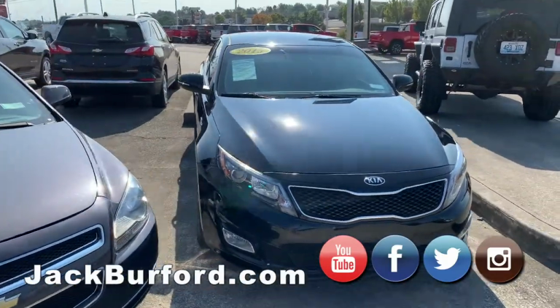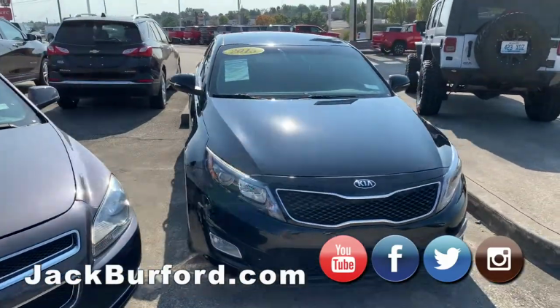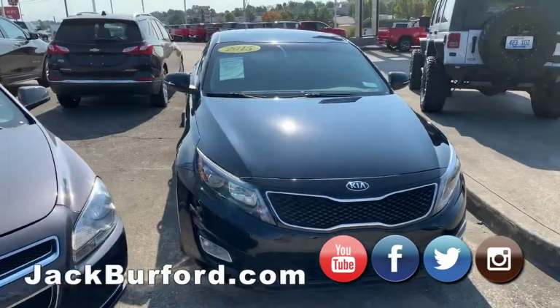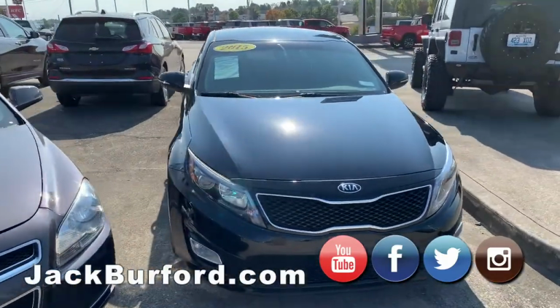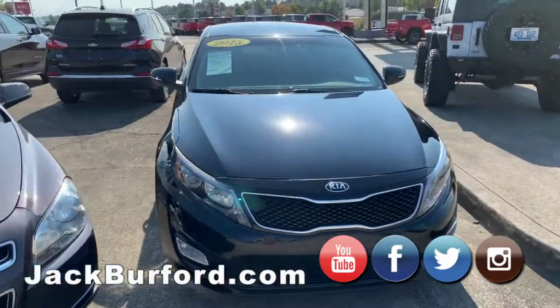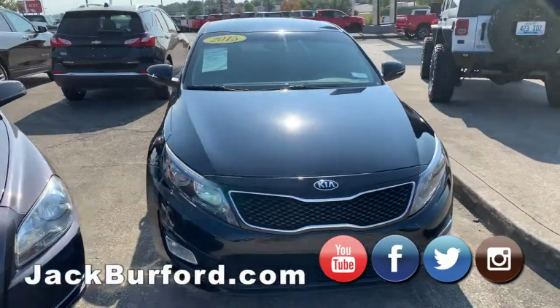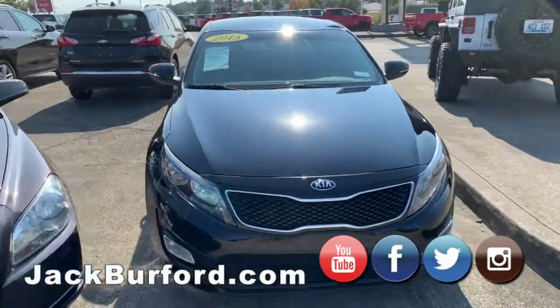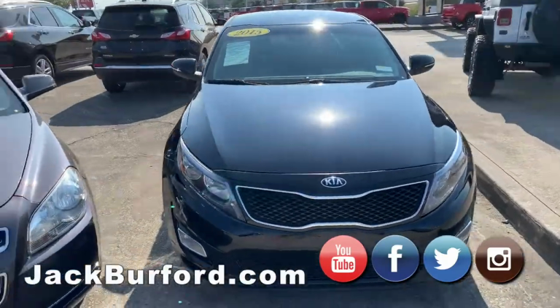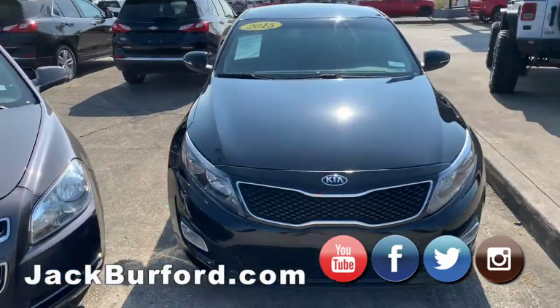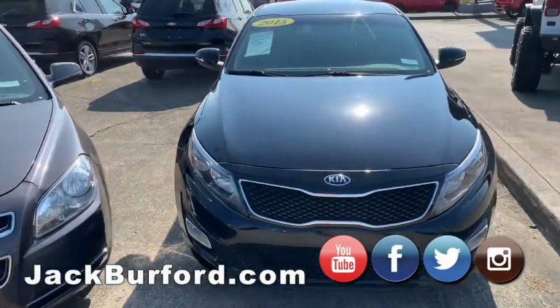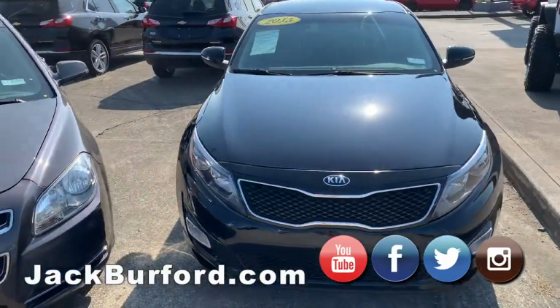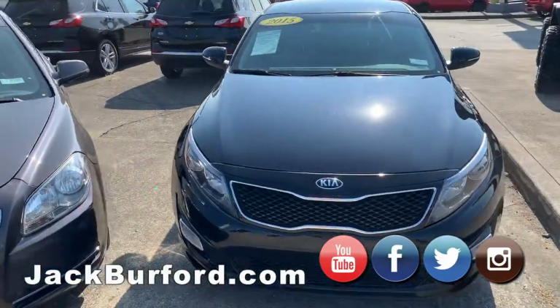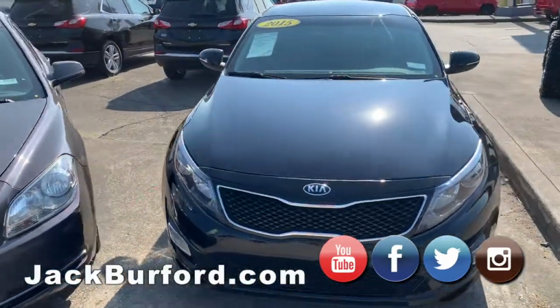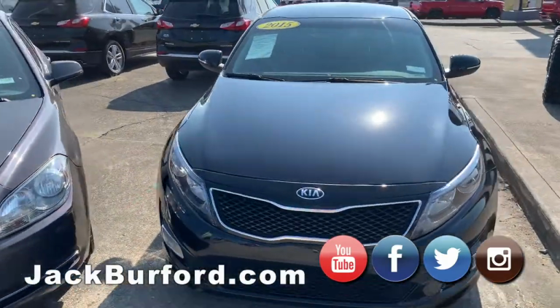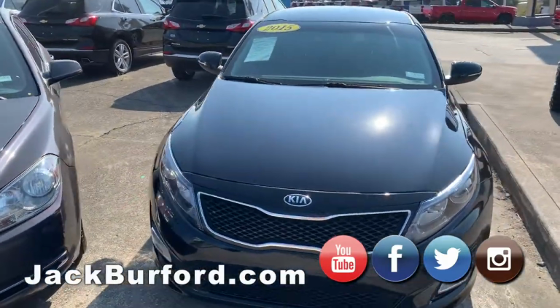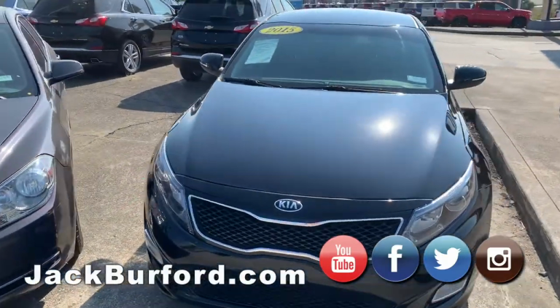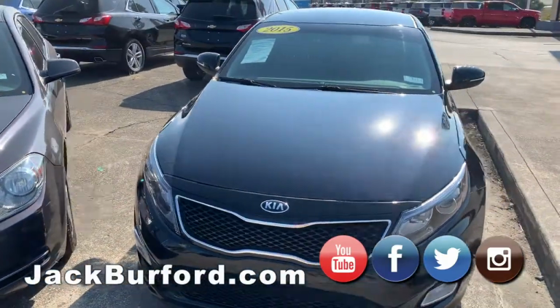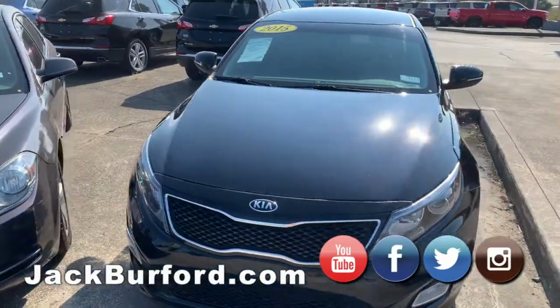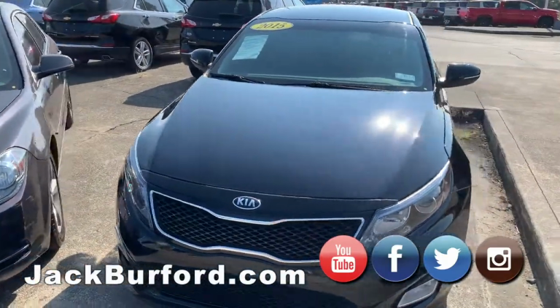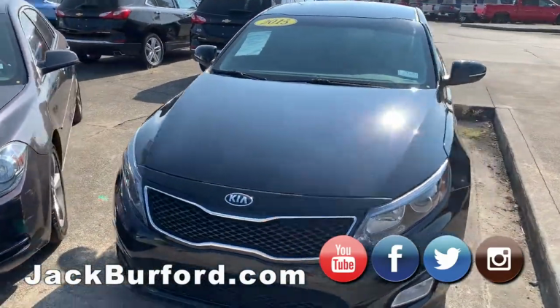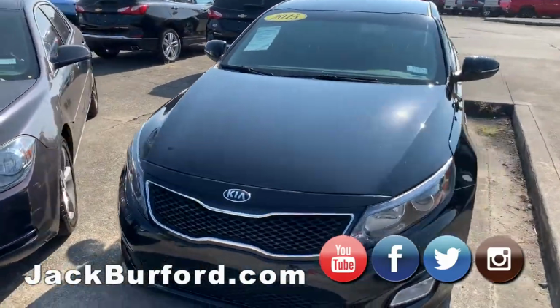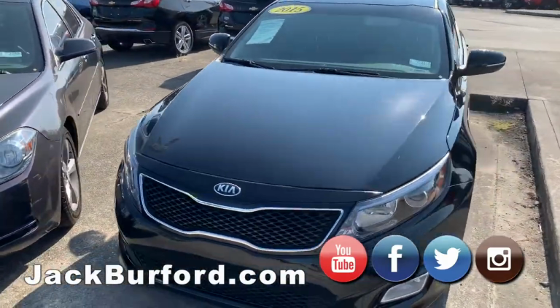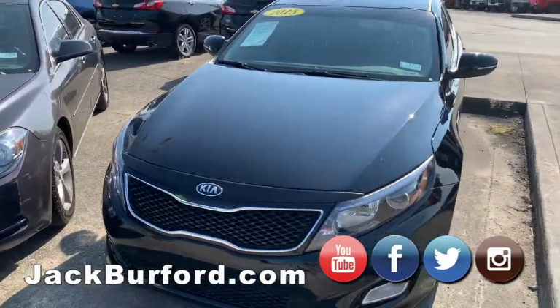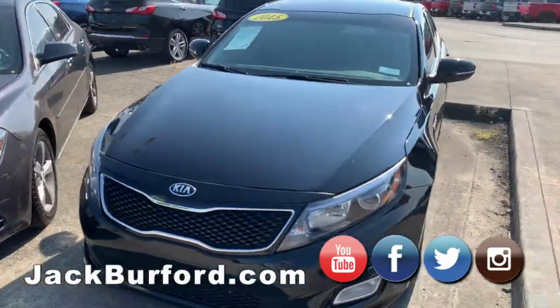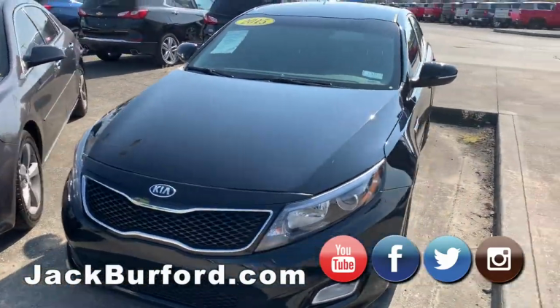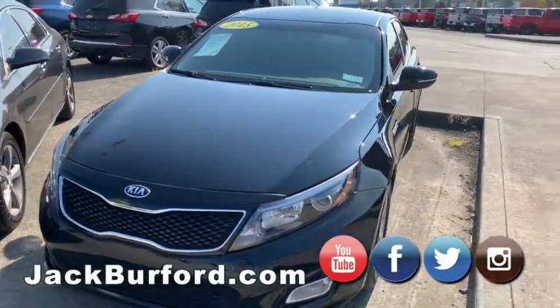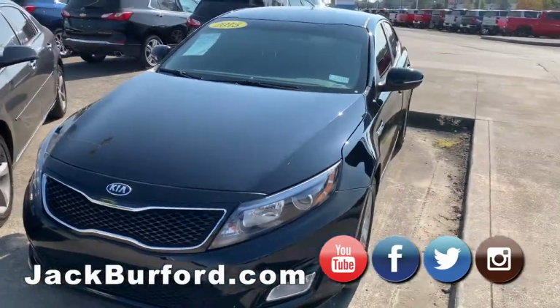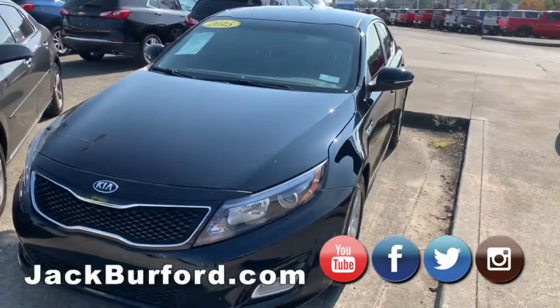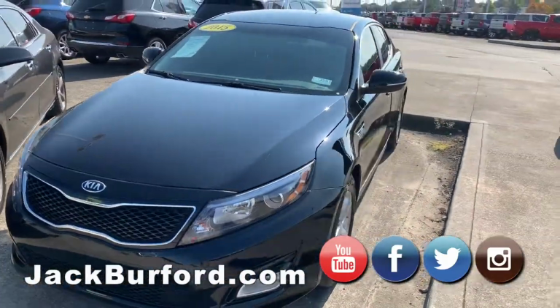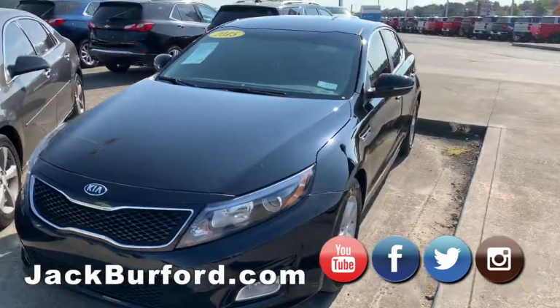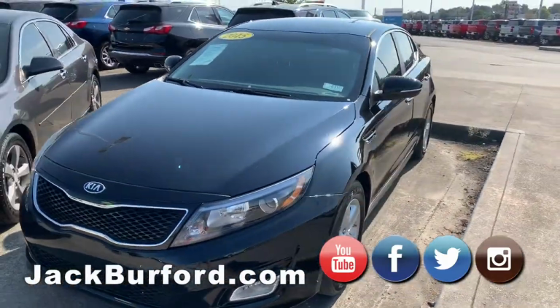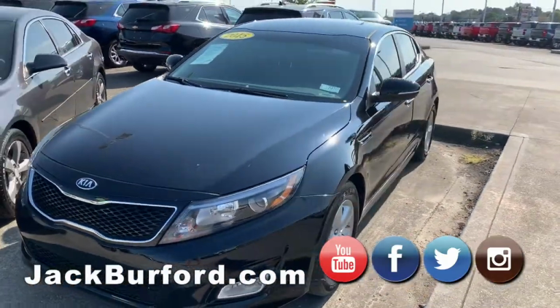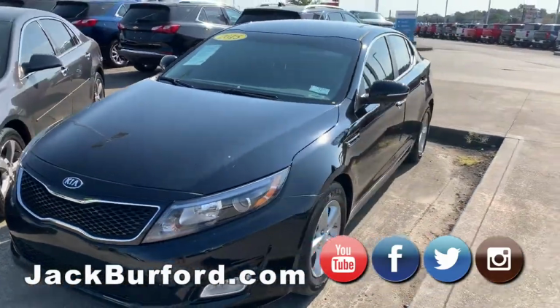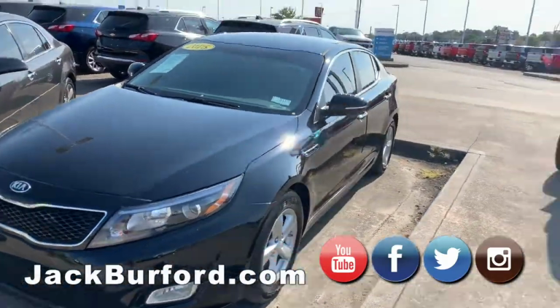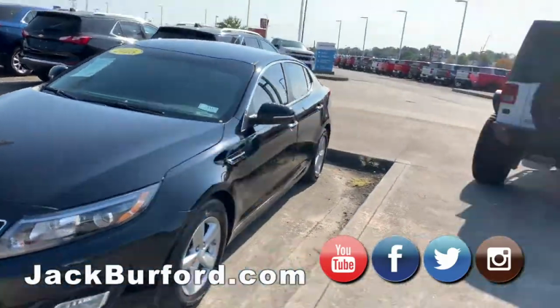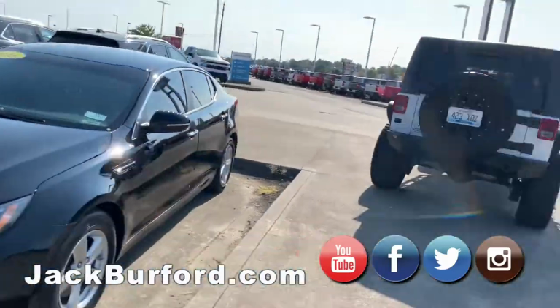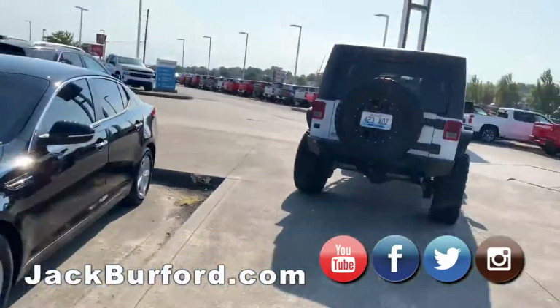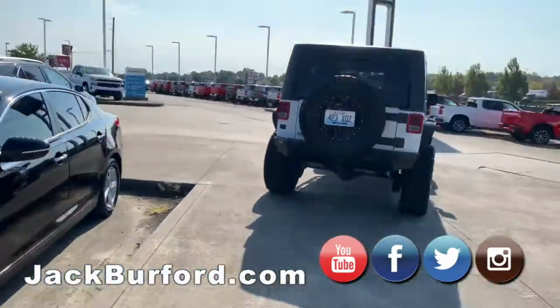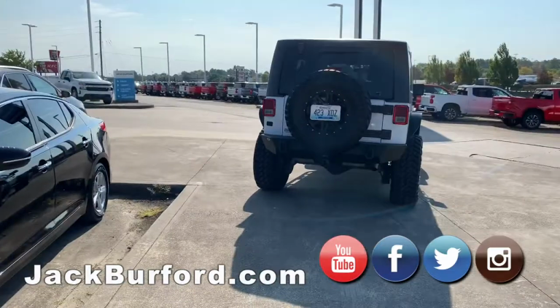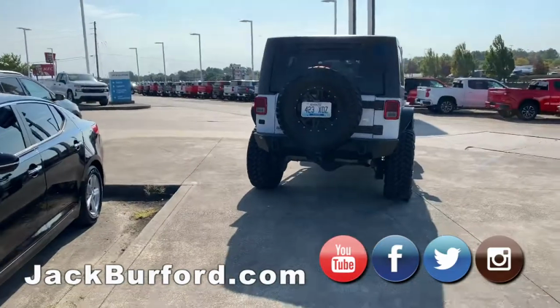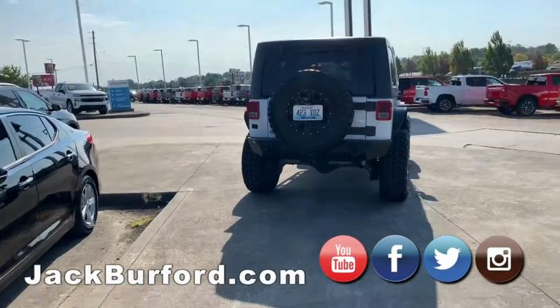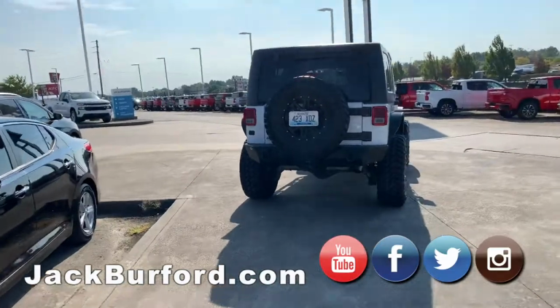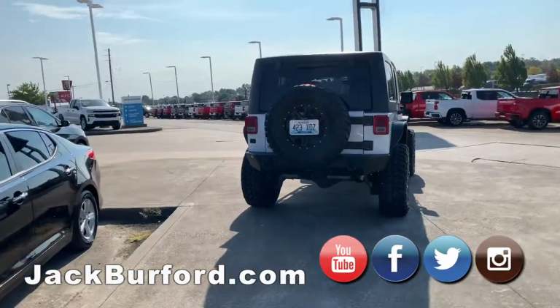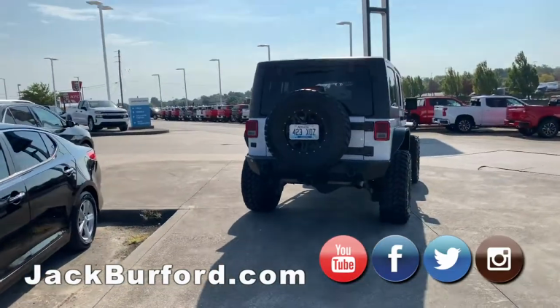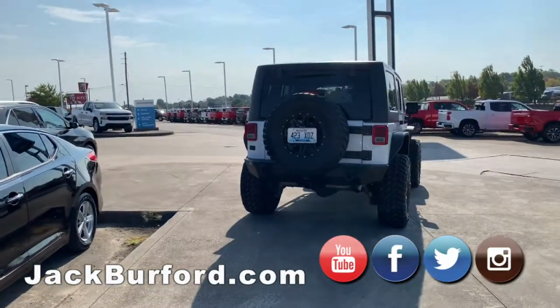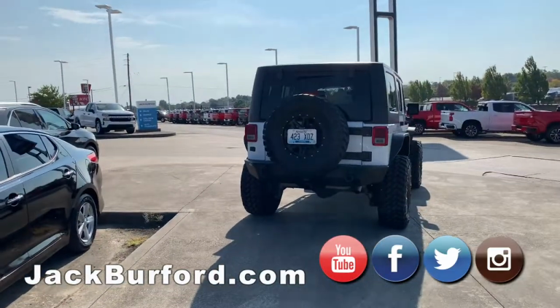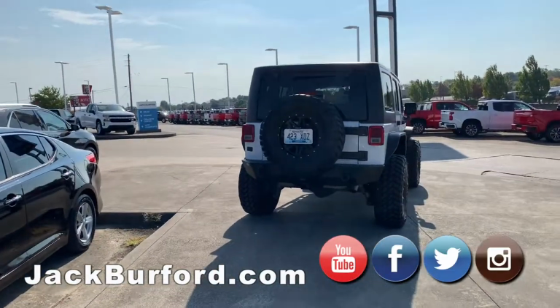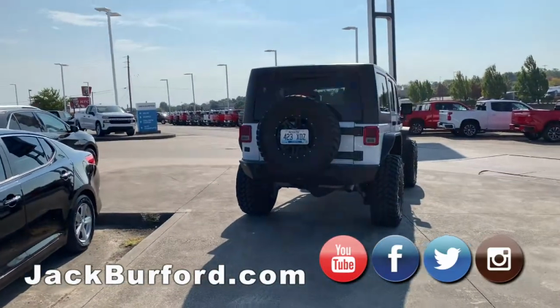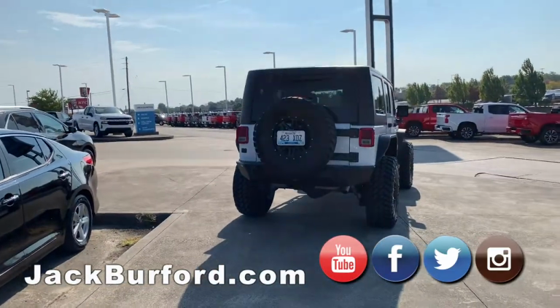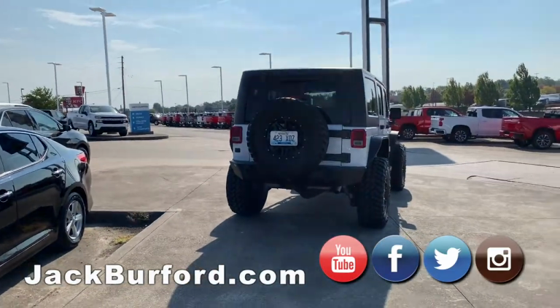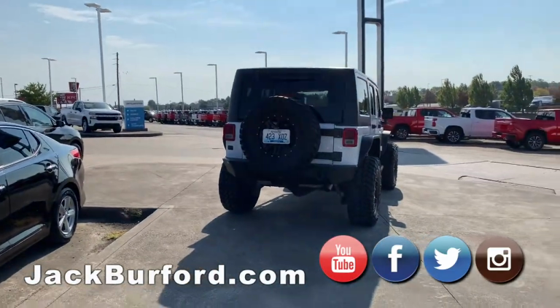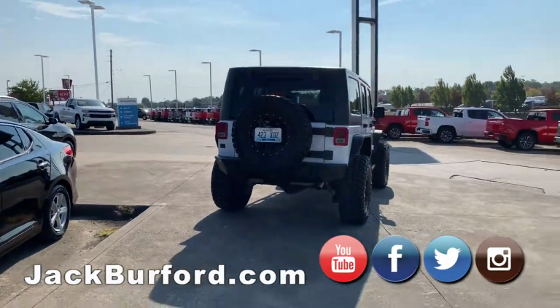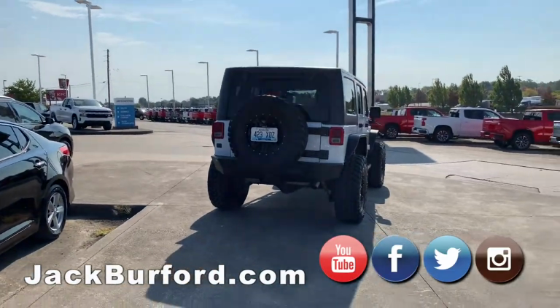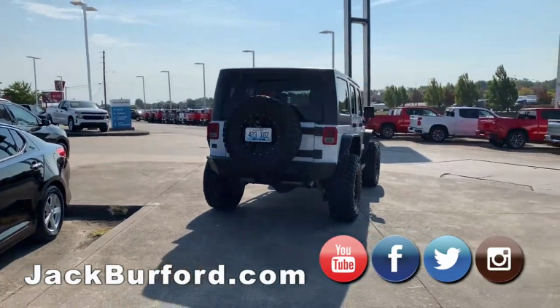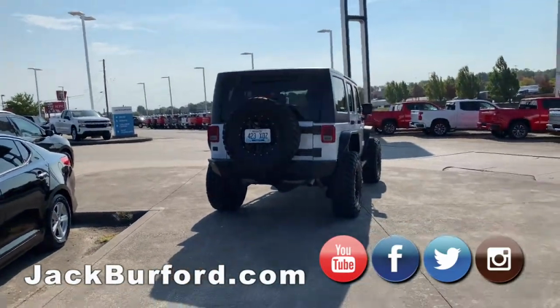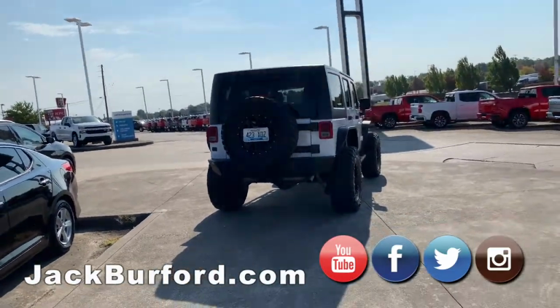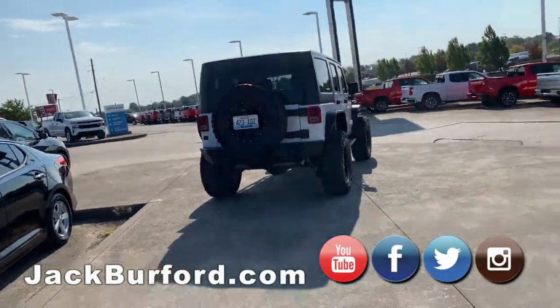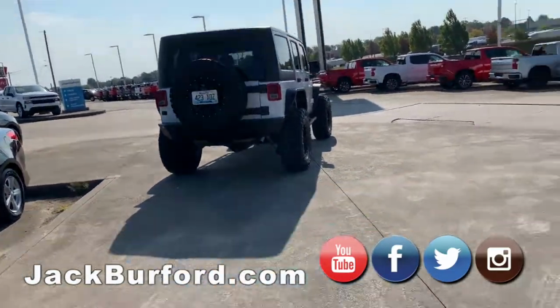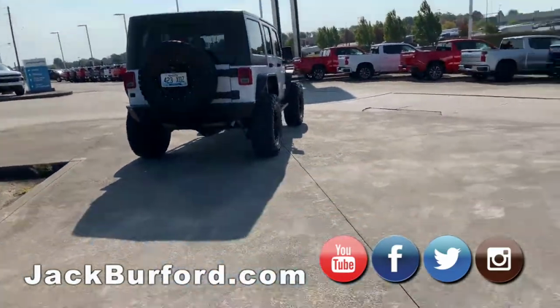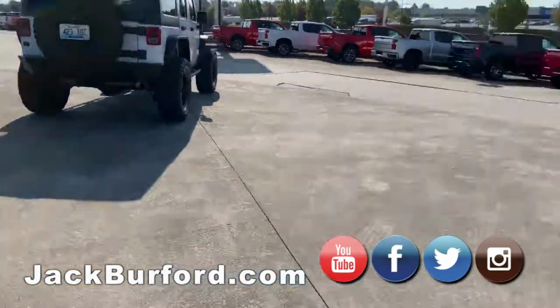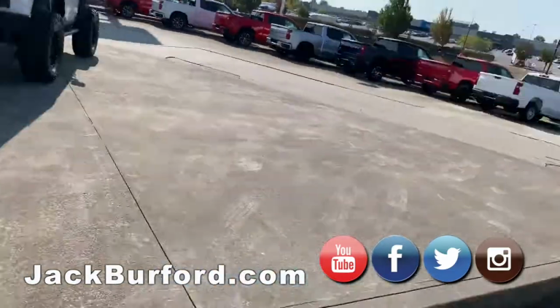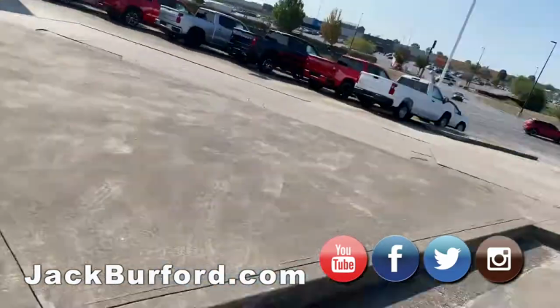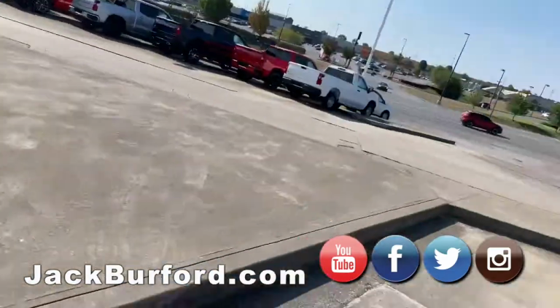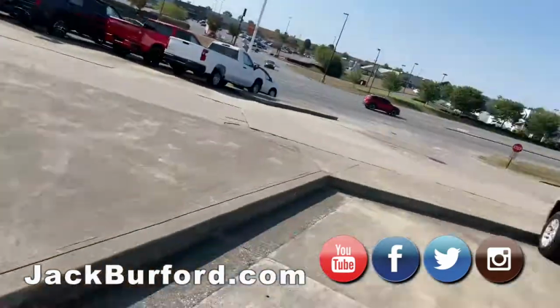We also have SUVs. Of course, you've seen the Jeep in the video yesterday. We won't go into detail about that, but it is still a good looking ride.